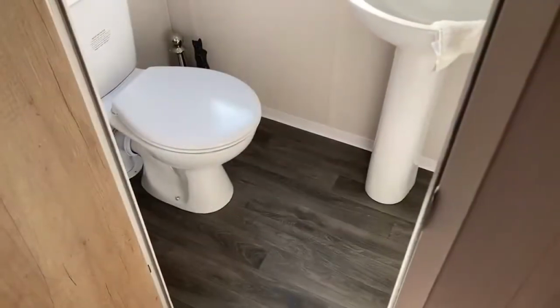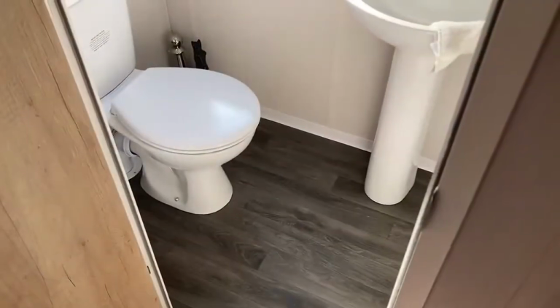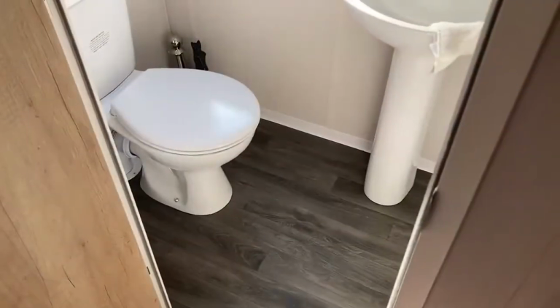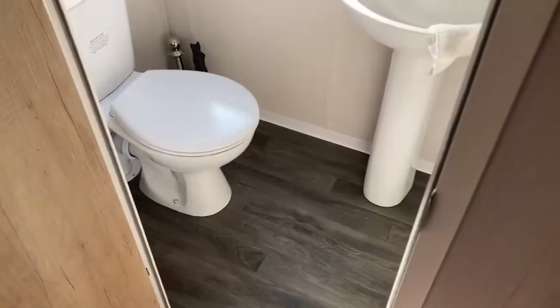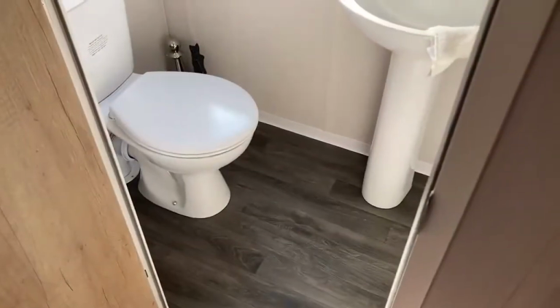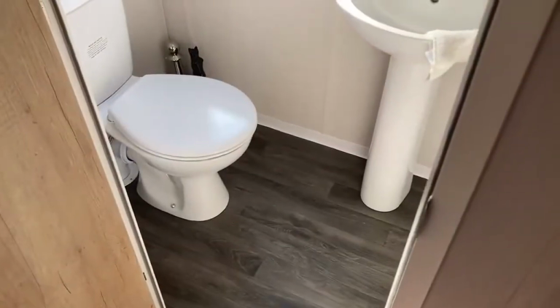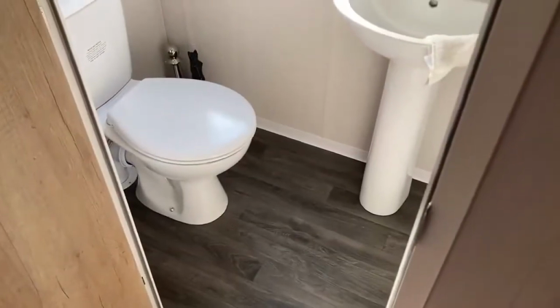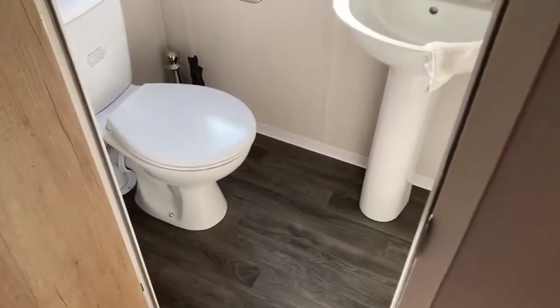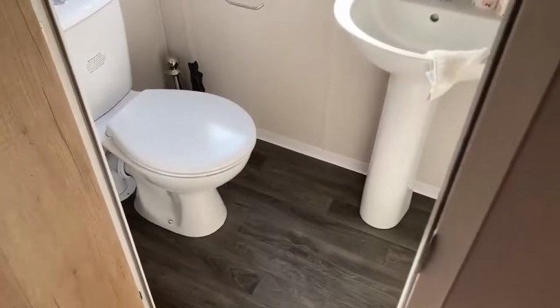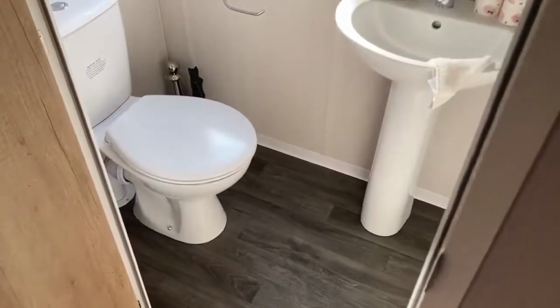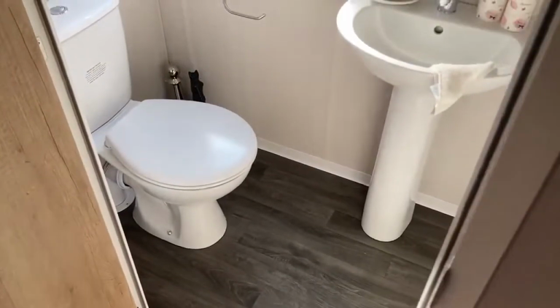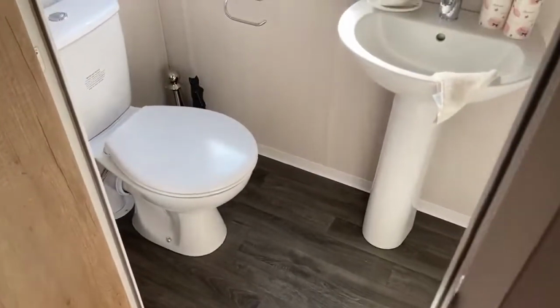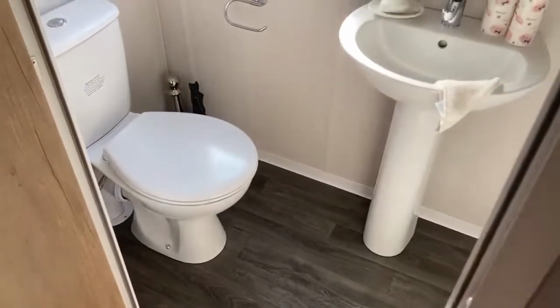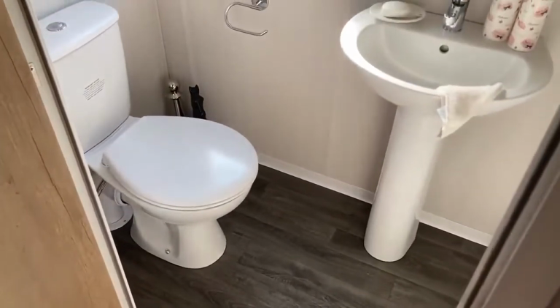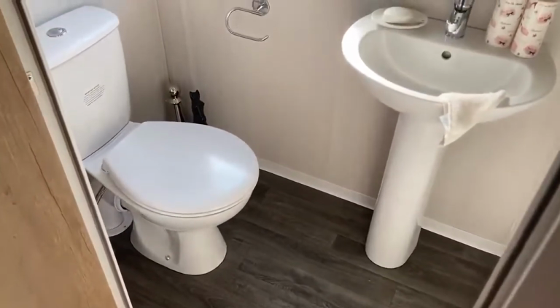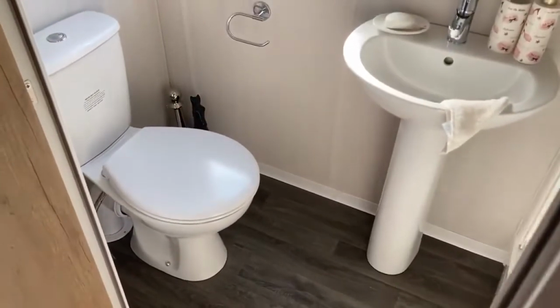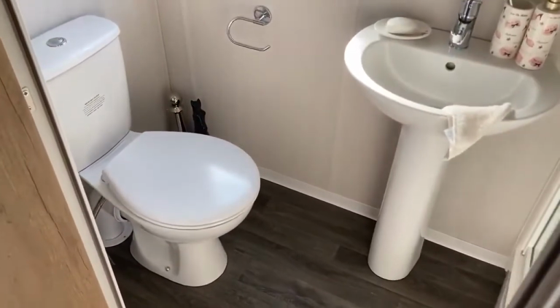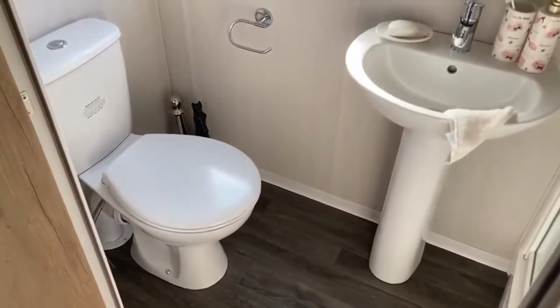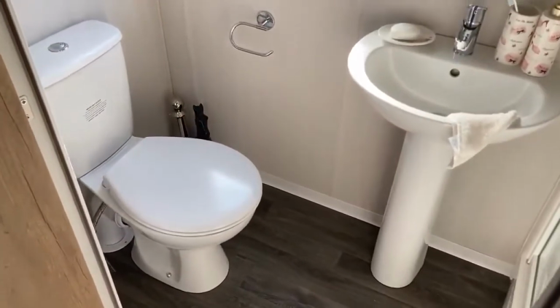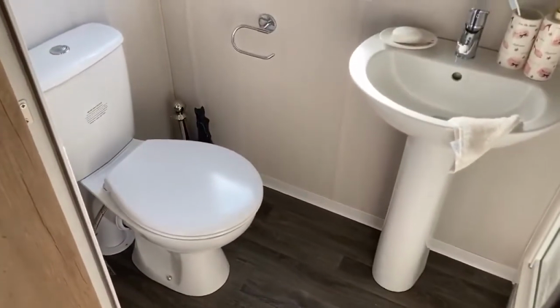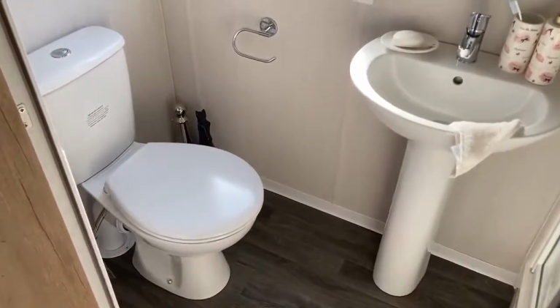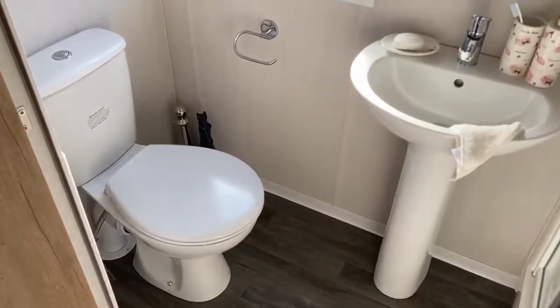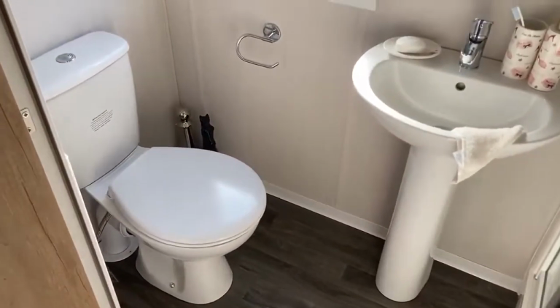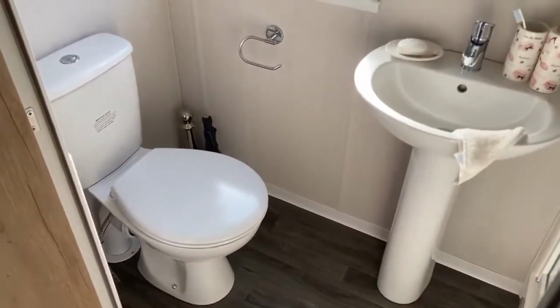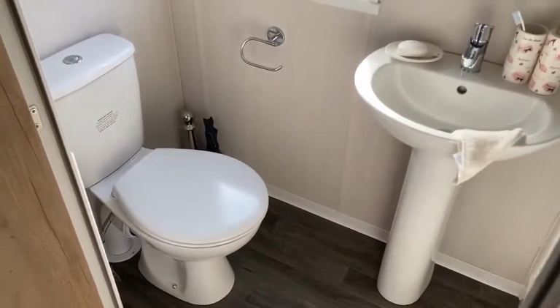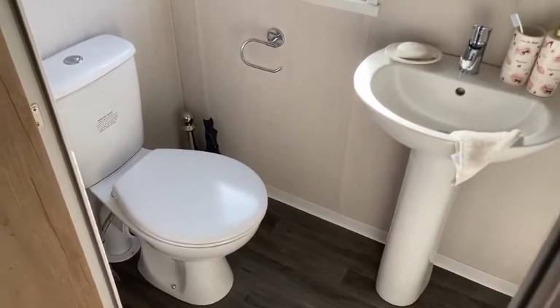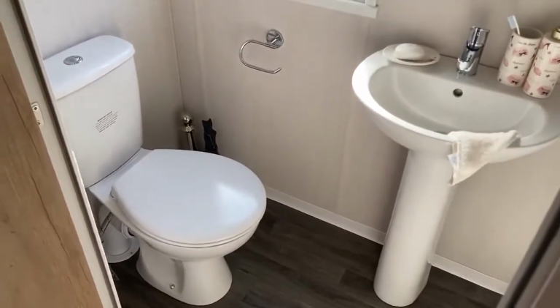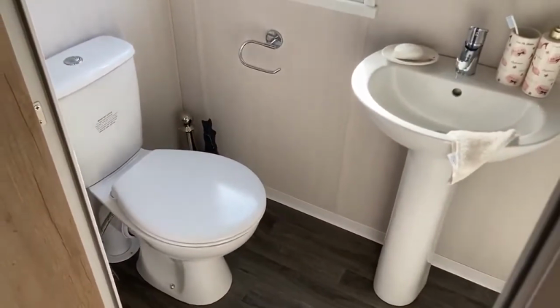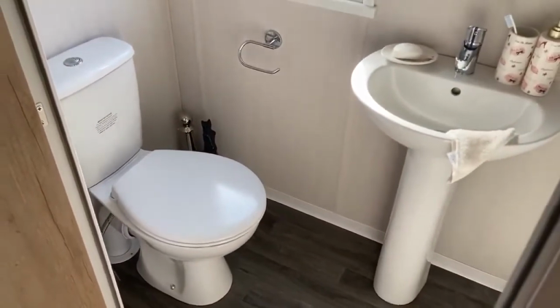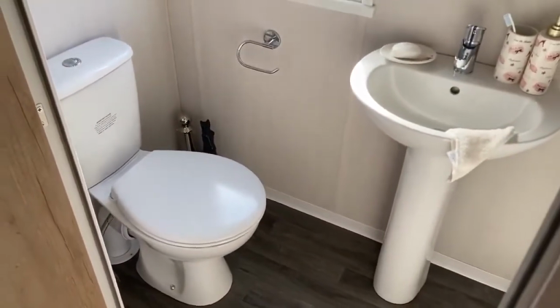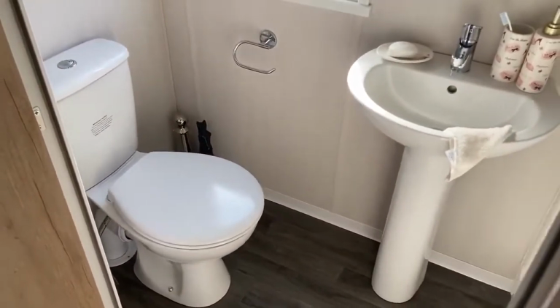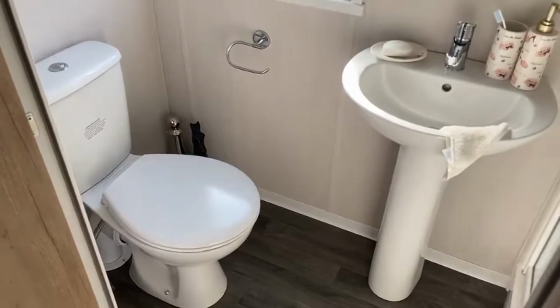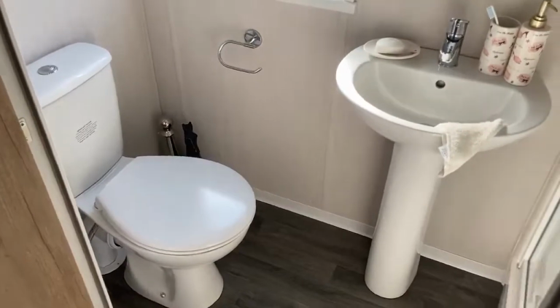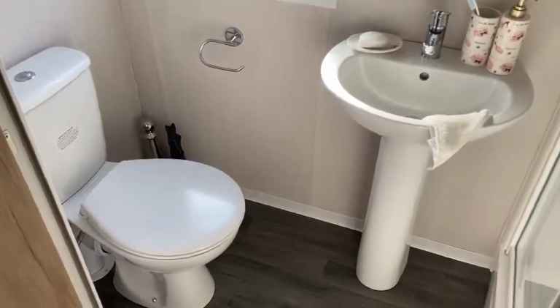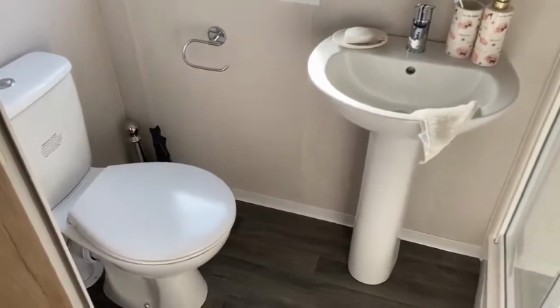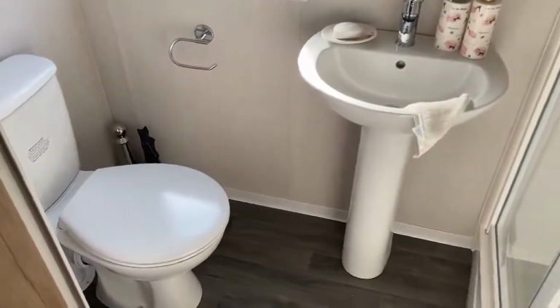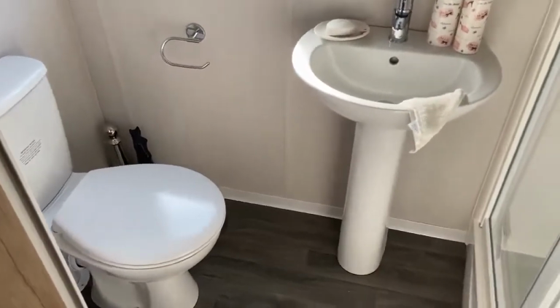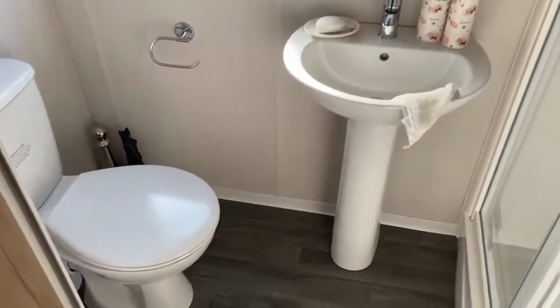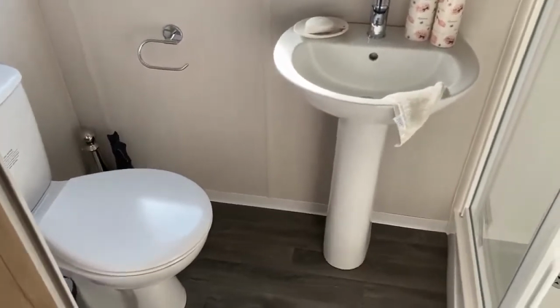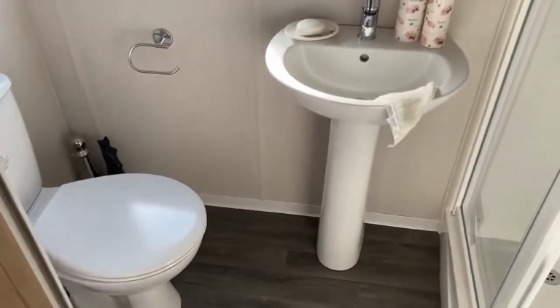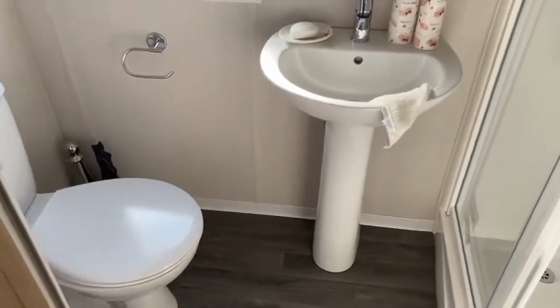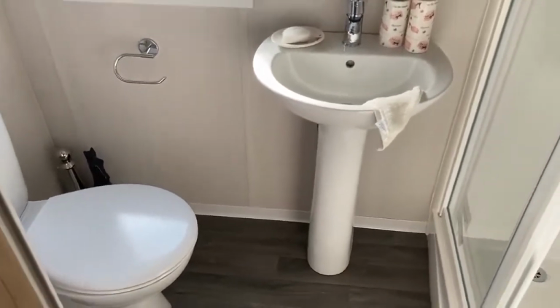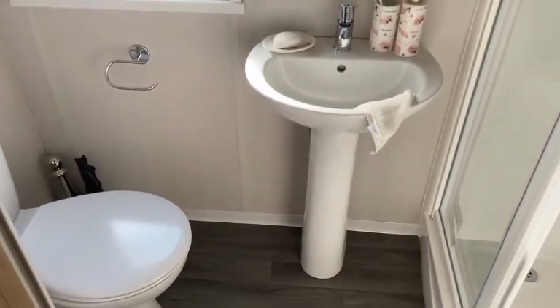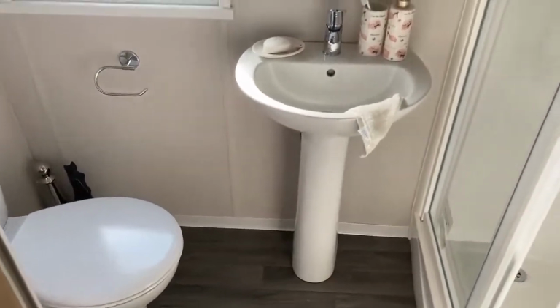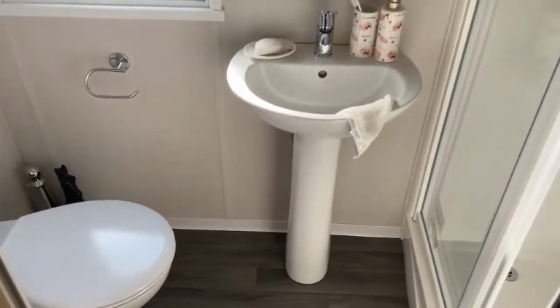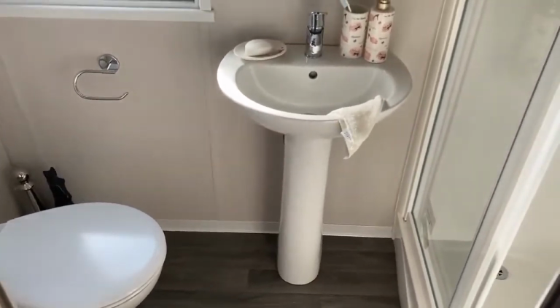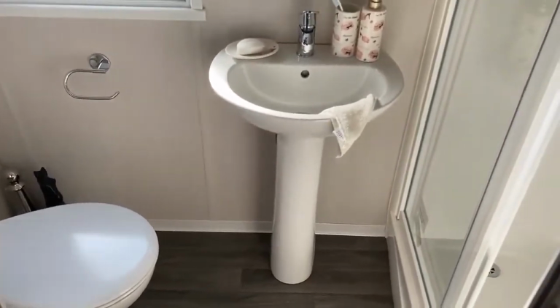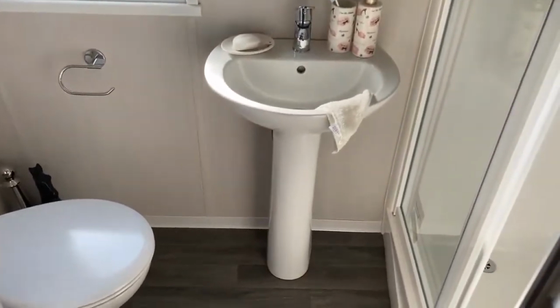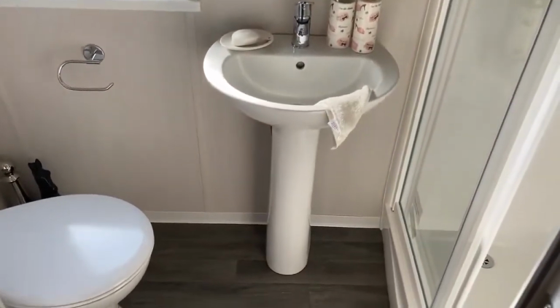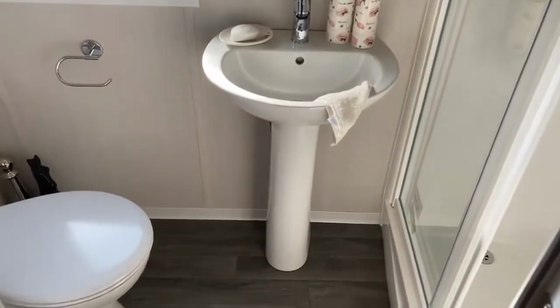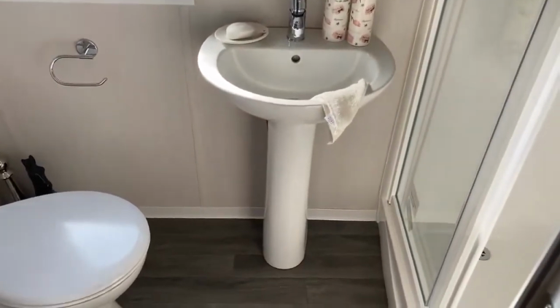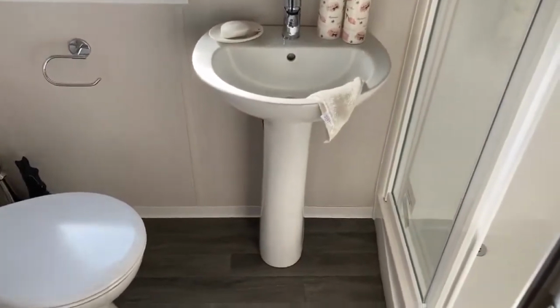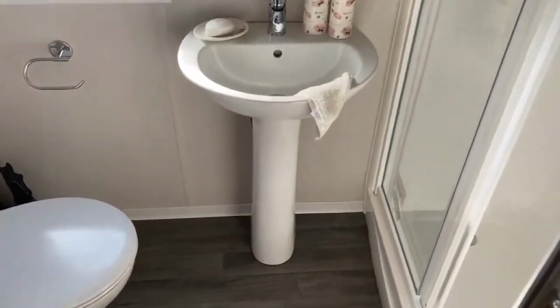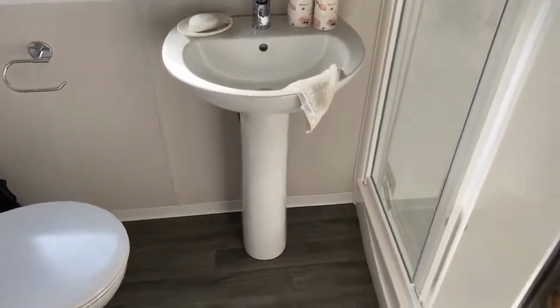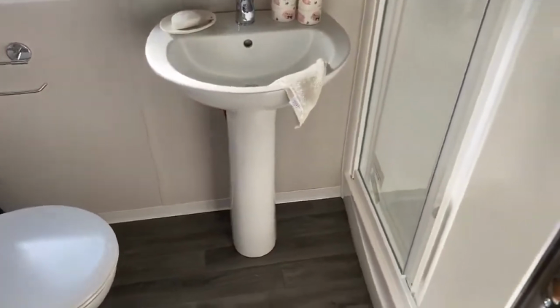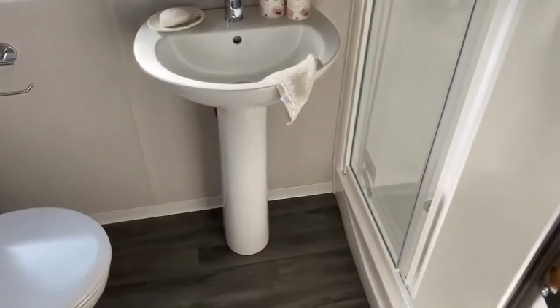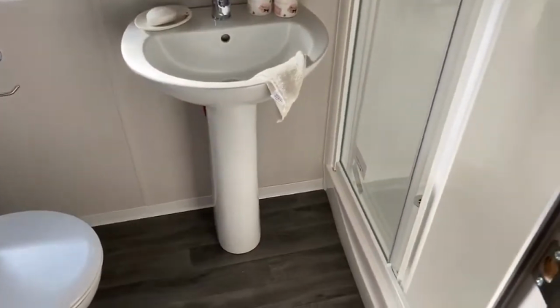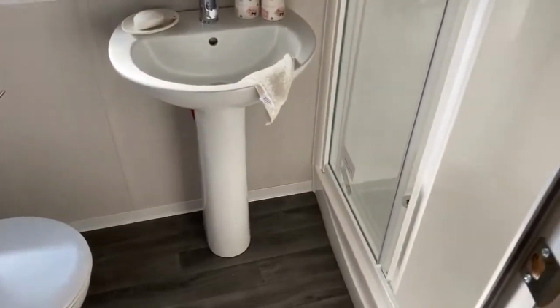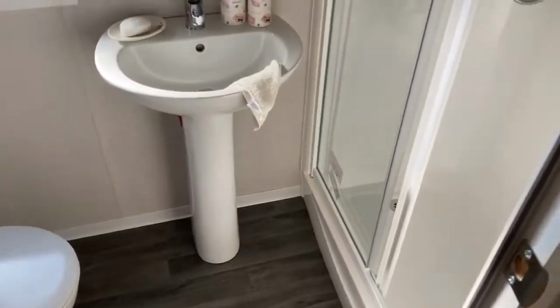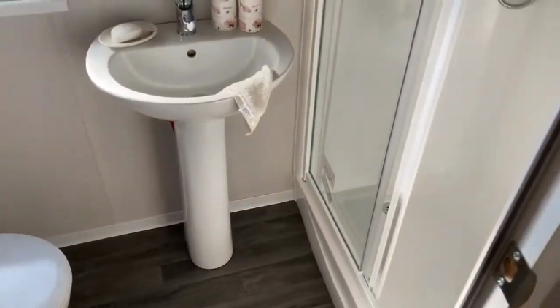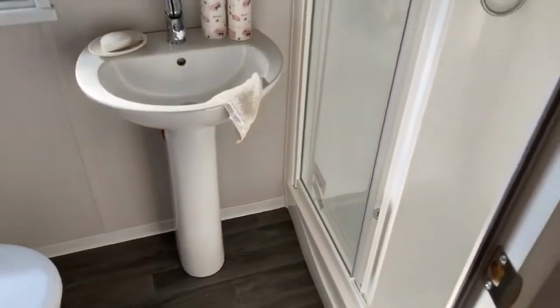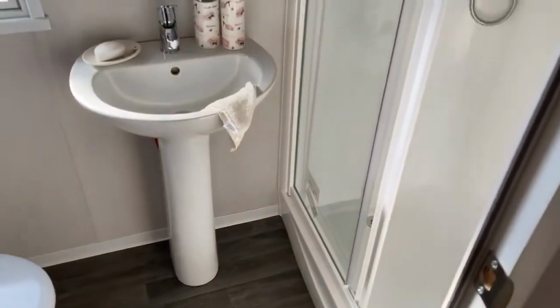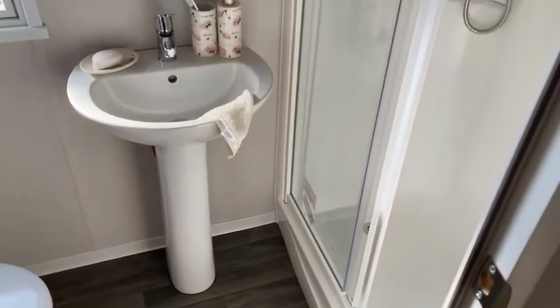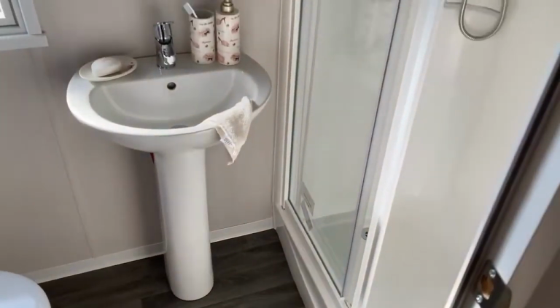Then moving on to the first of the two bathrooms. You've got your toilet just here in the corner, your sink, and your double walk-in shower here.